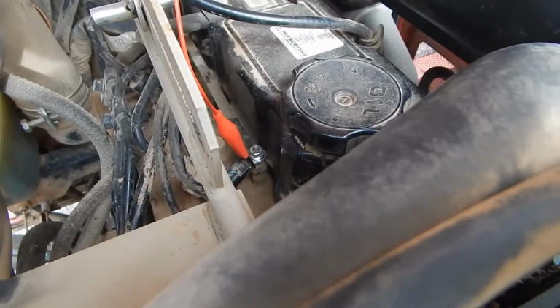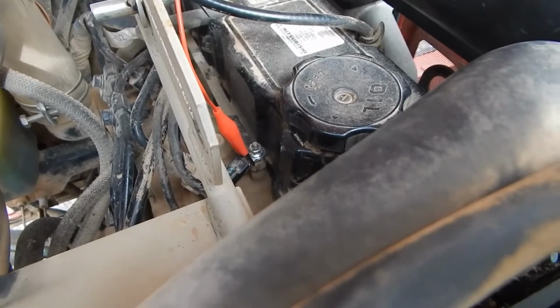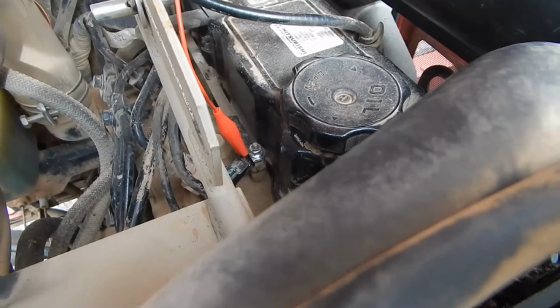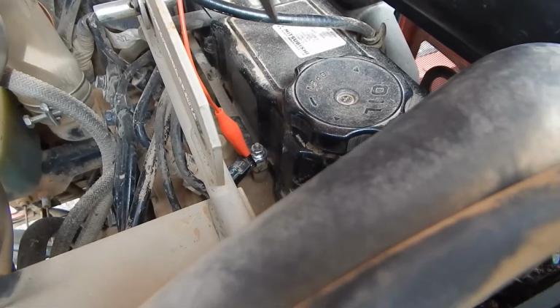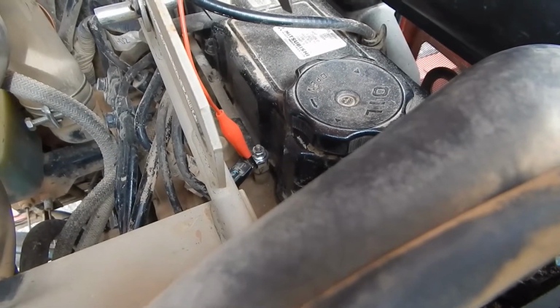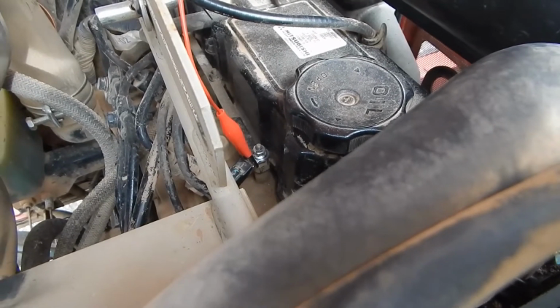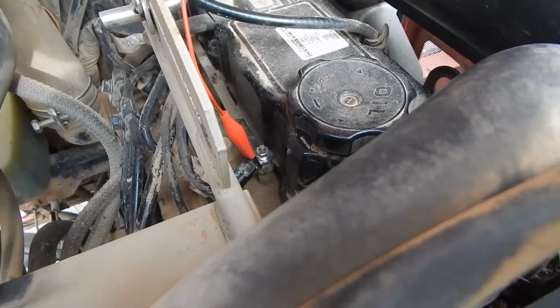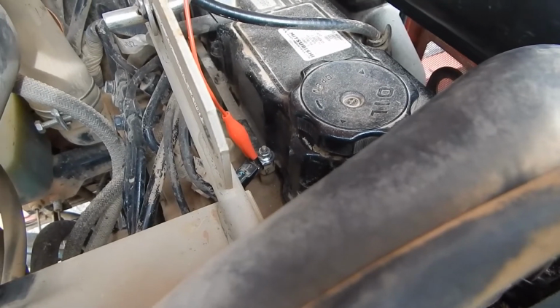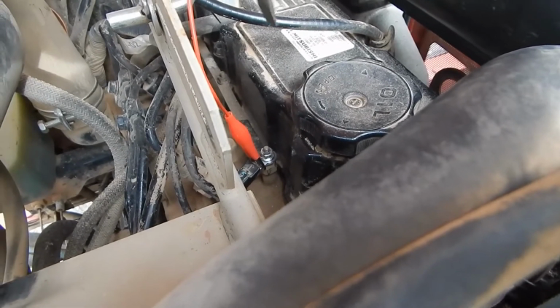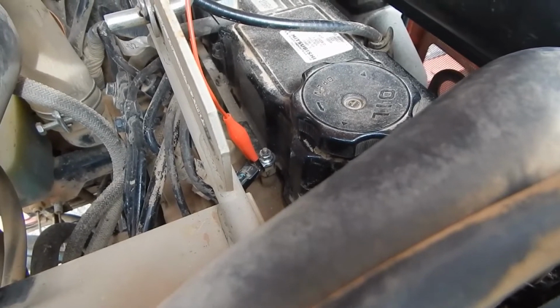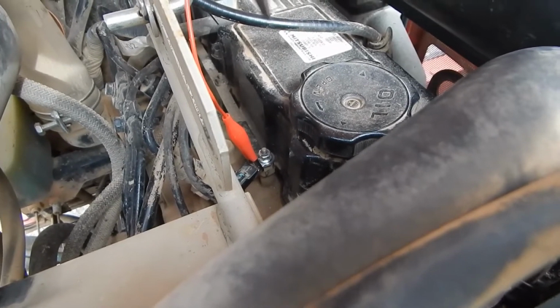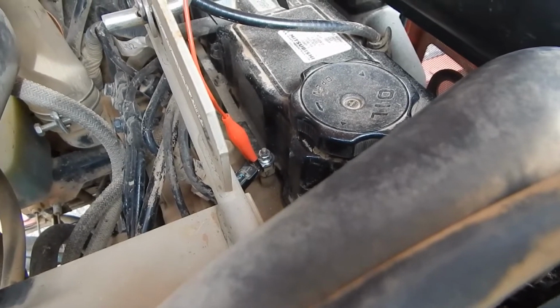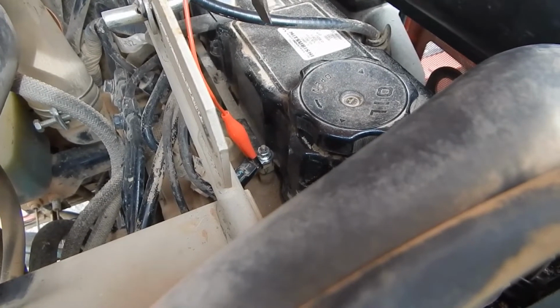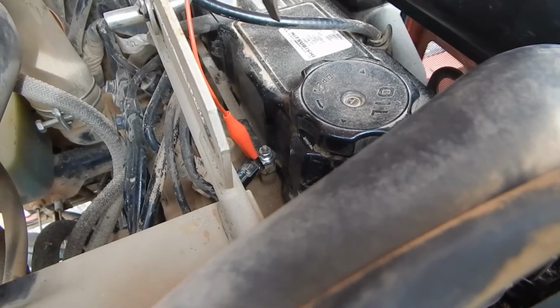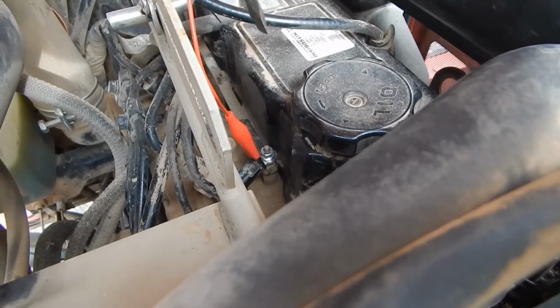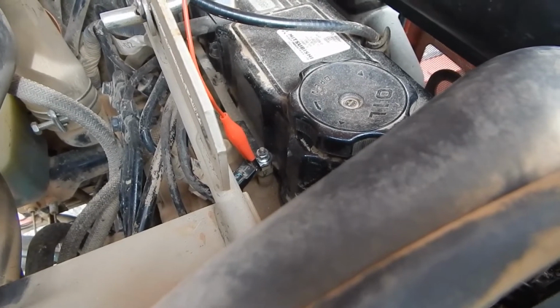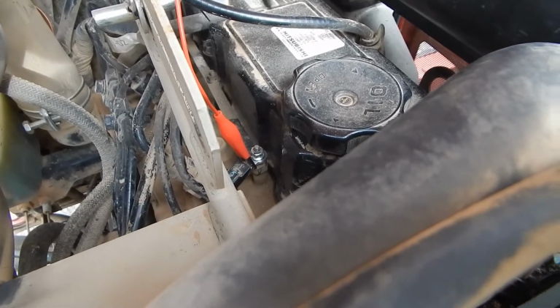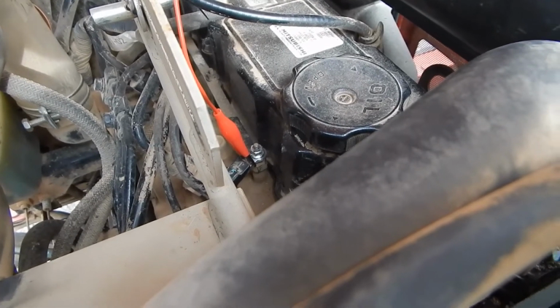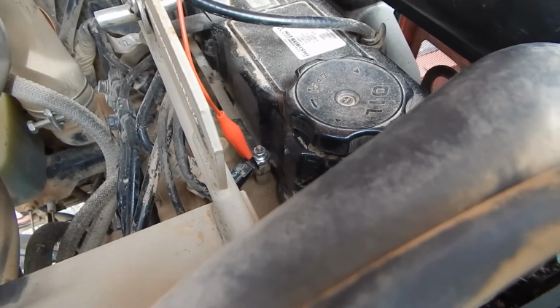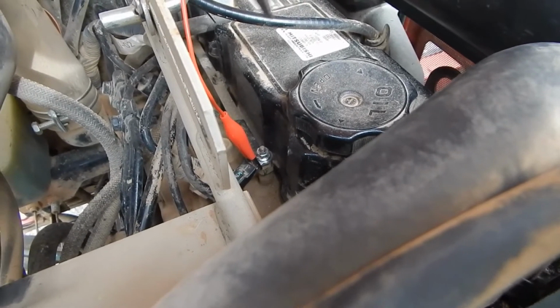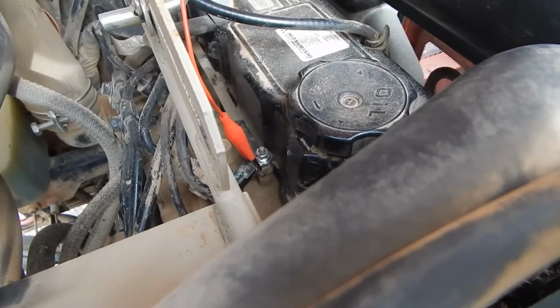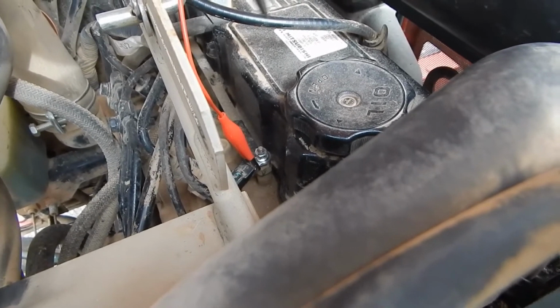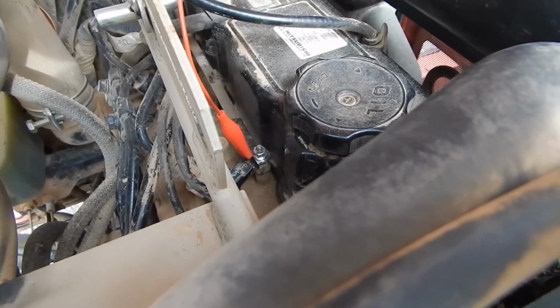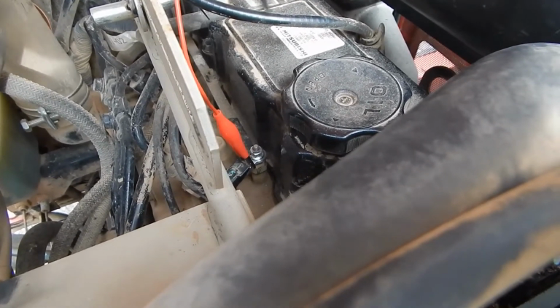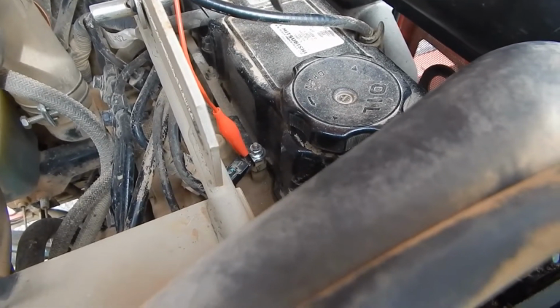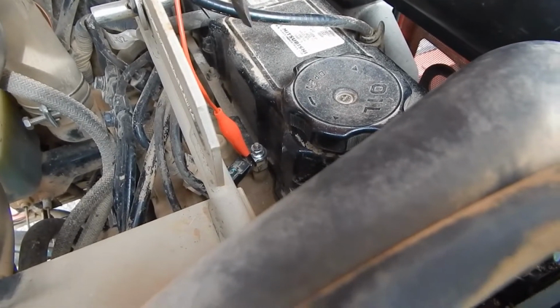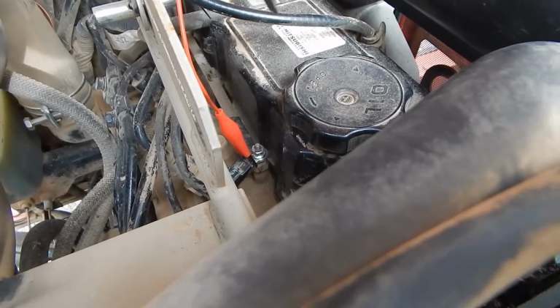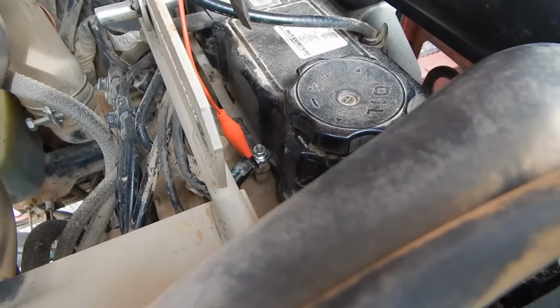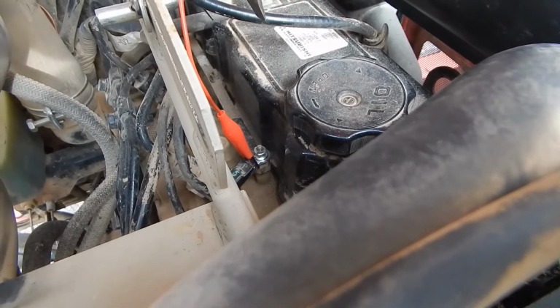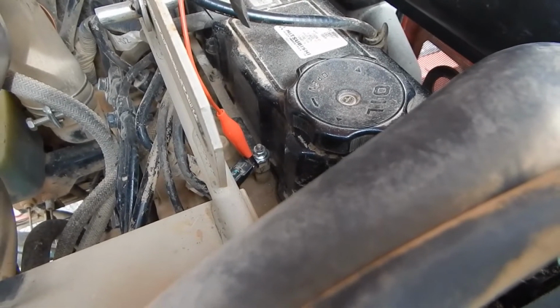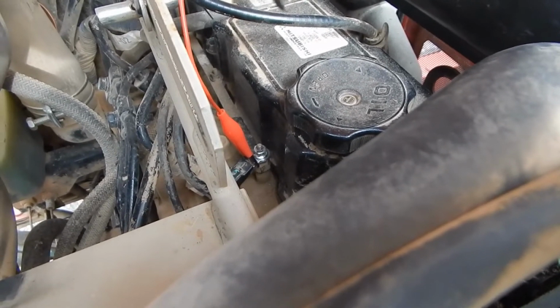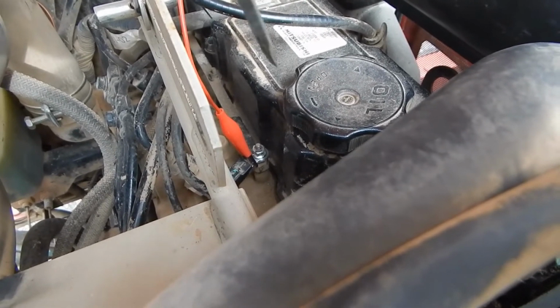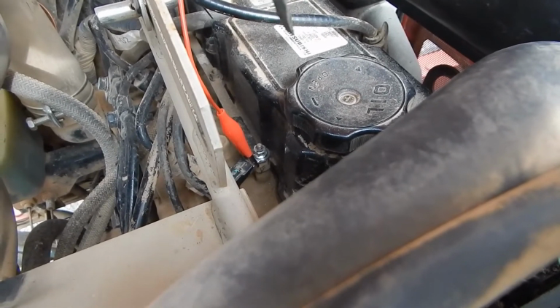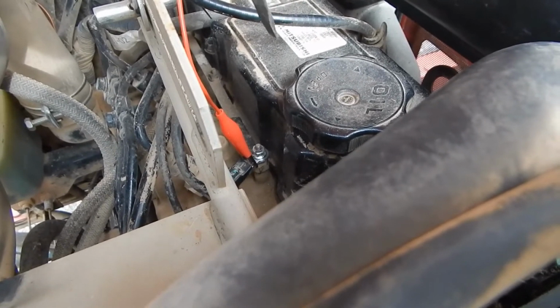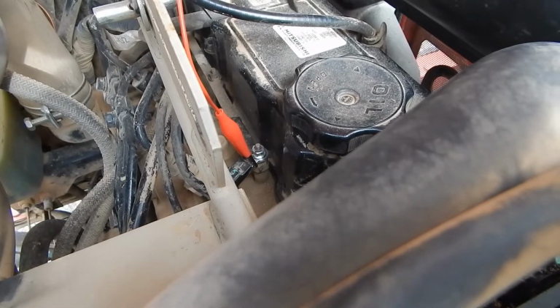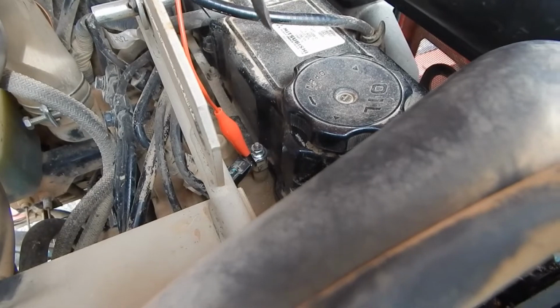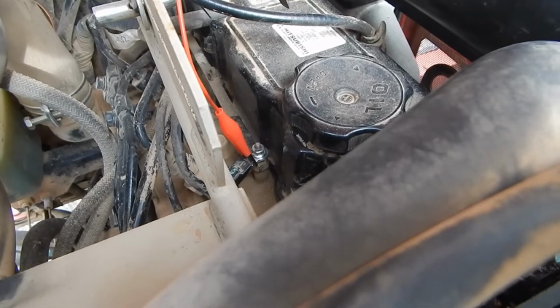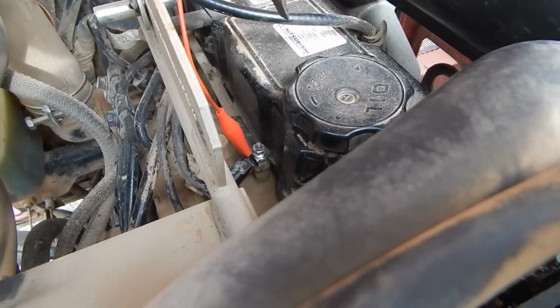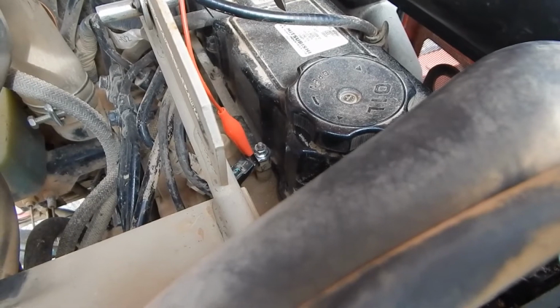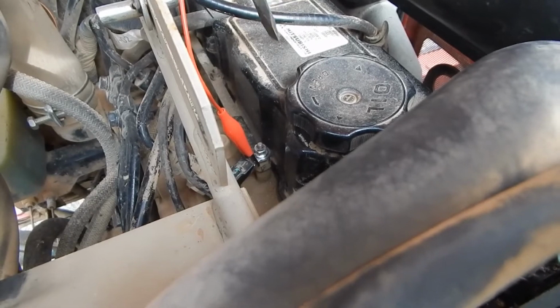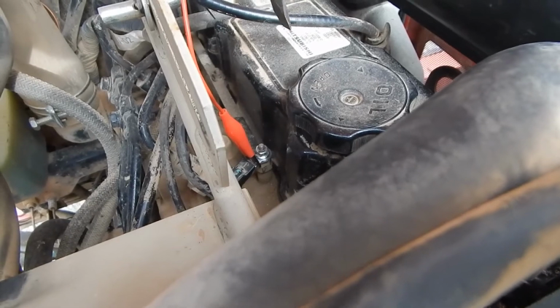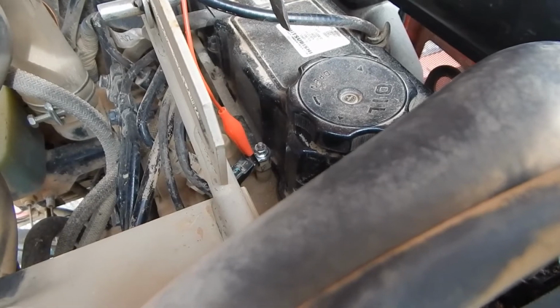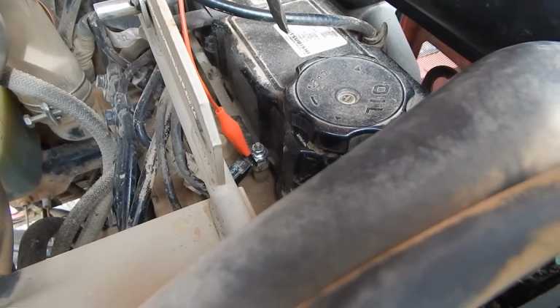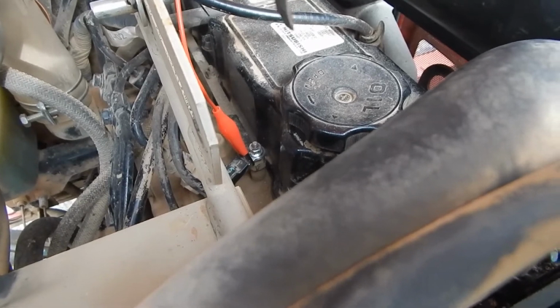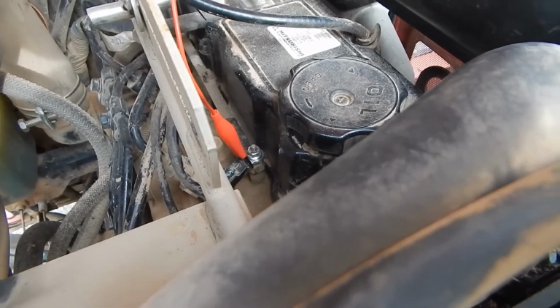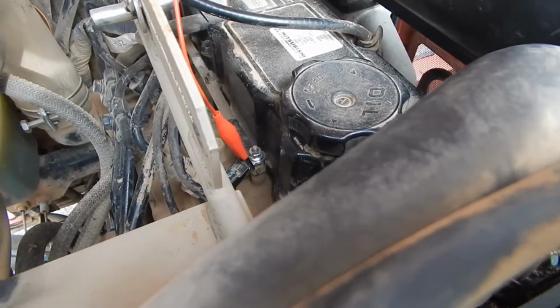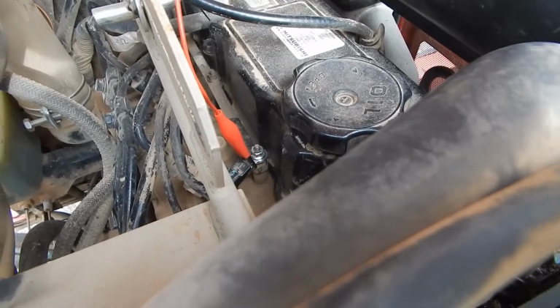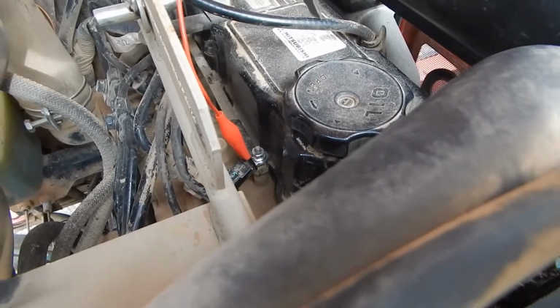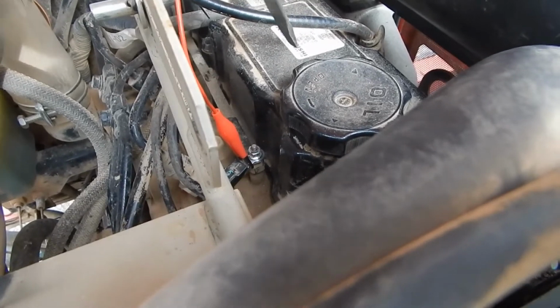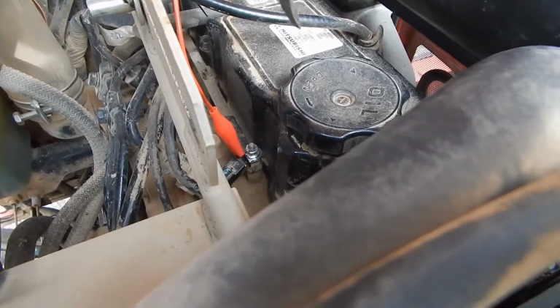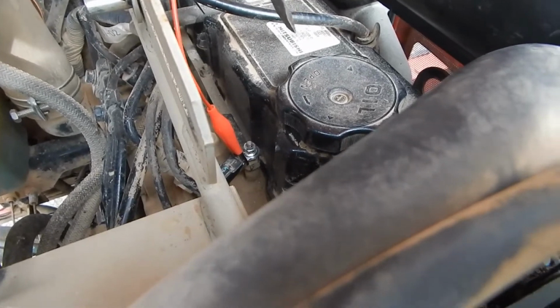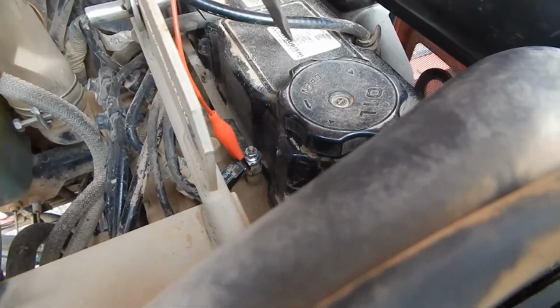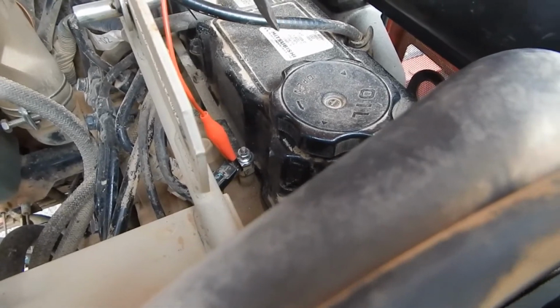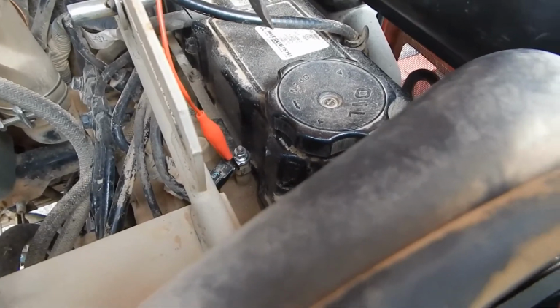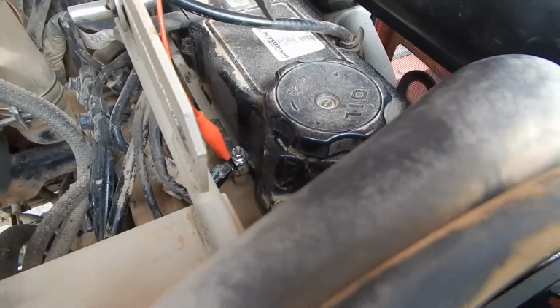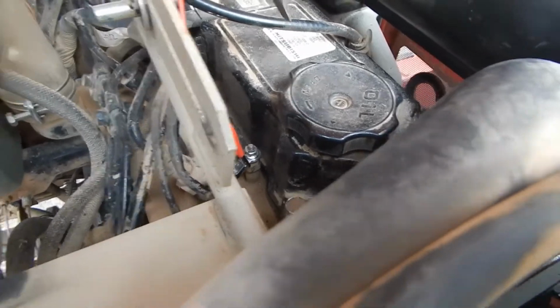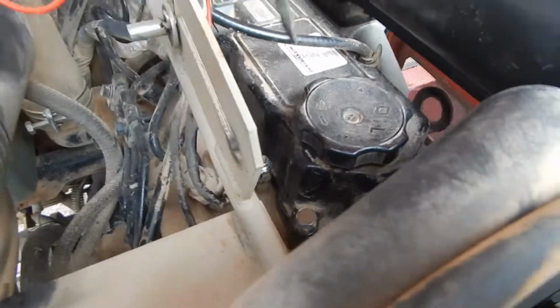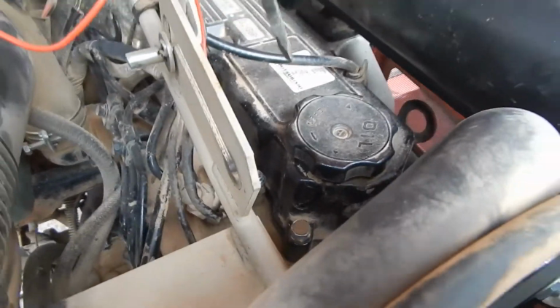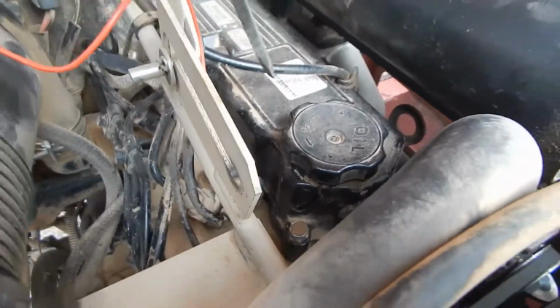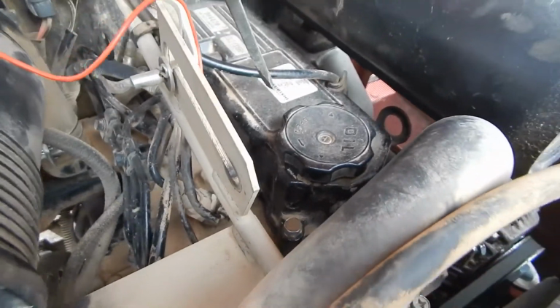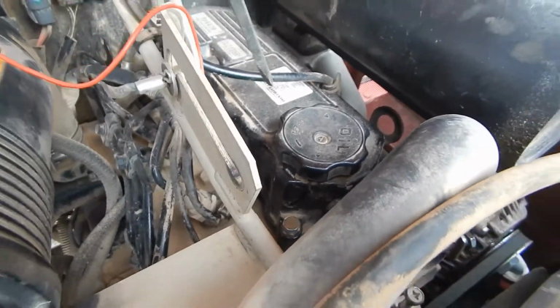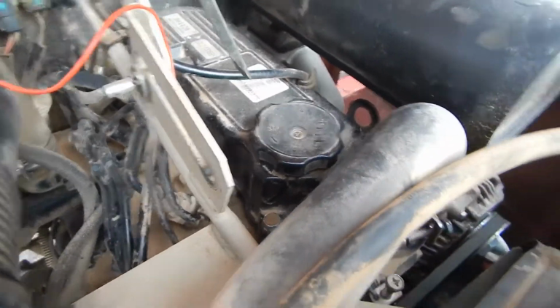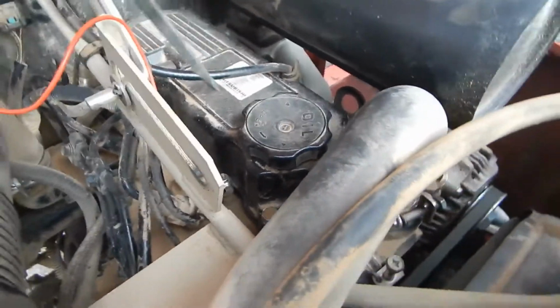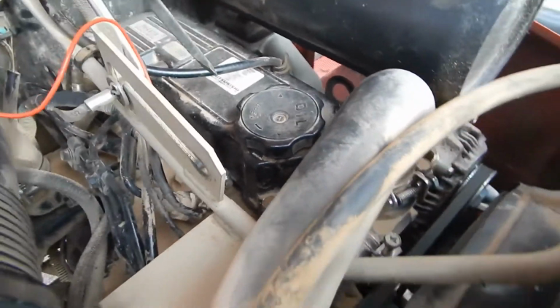Whatever you do, never ever use starting fluid or ether on a glow plug diesel engine, which is most engines today except for the big industrial engines.